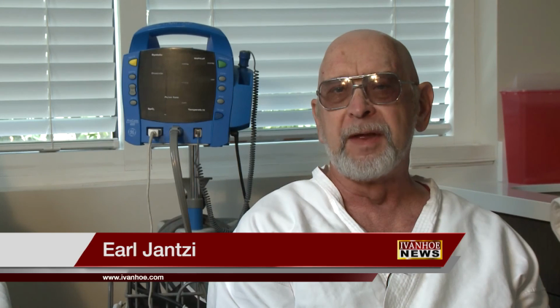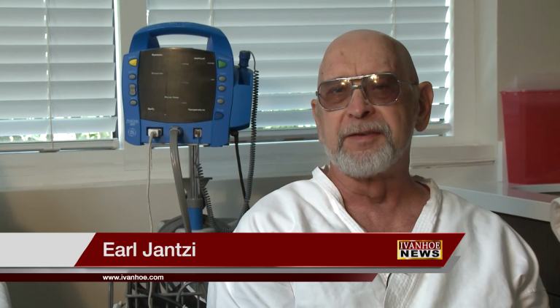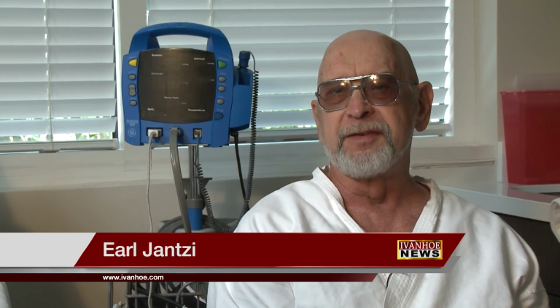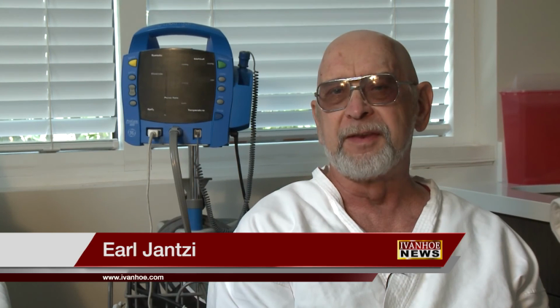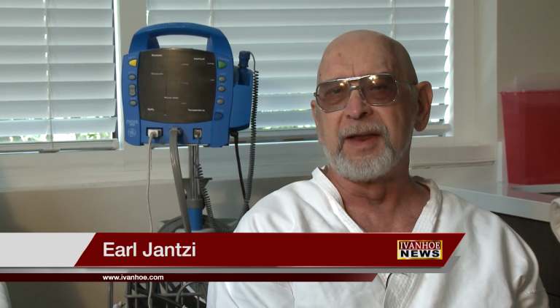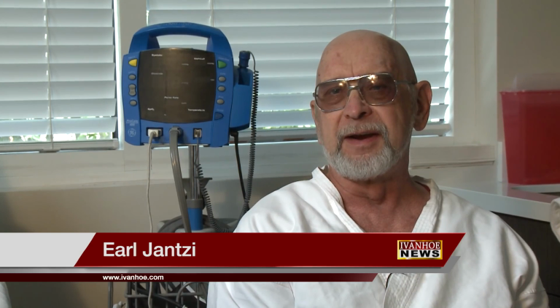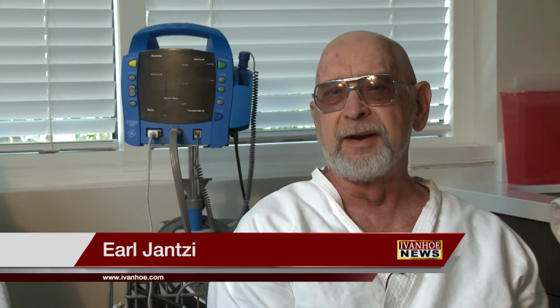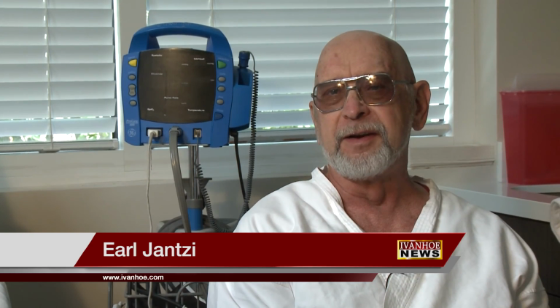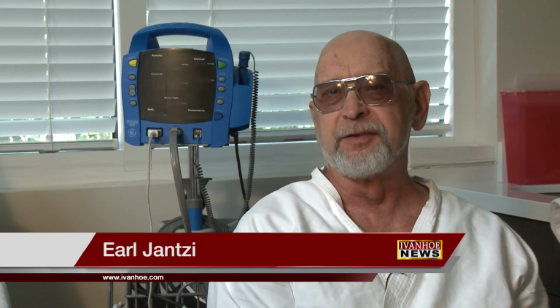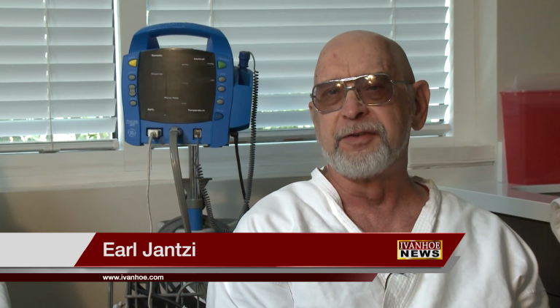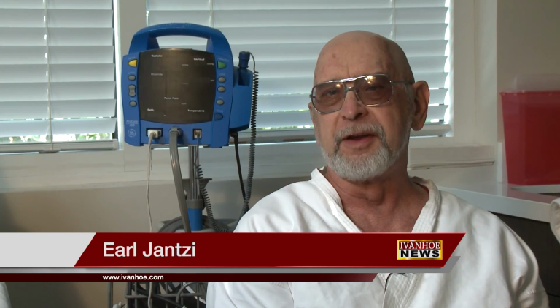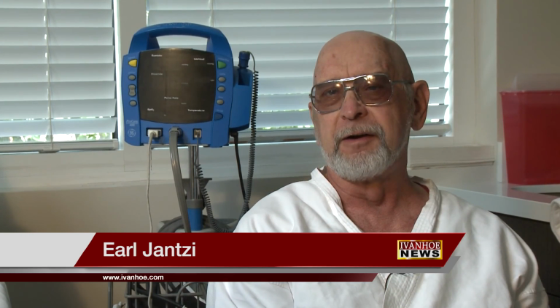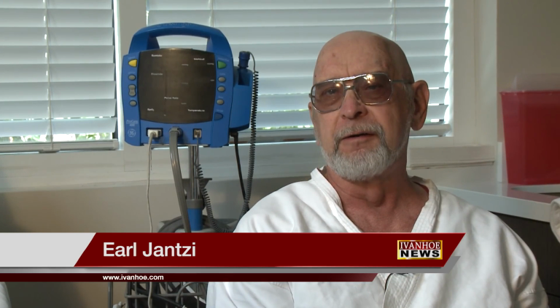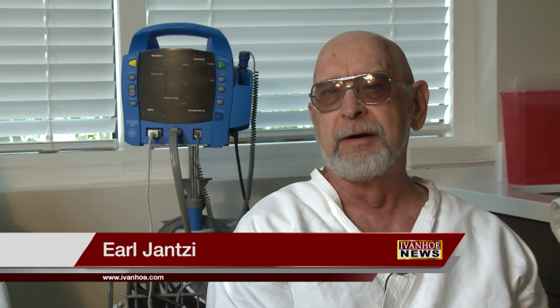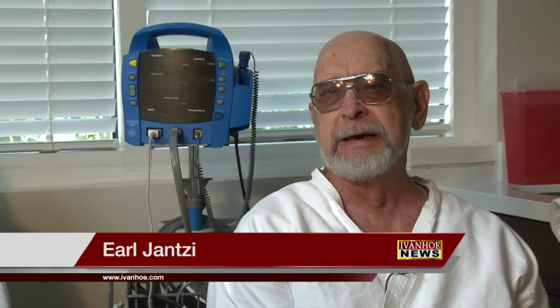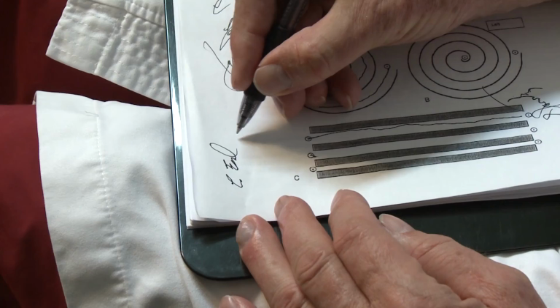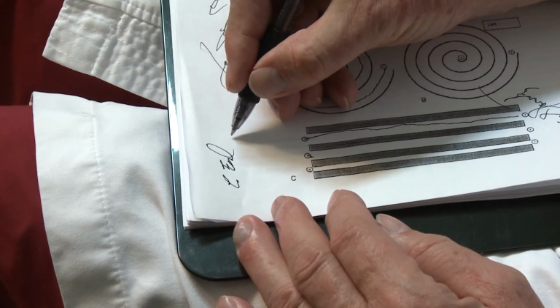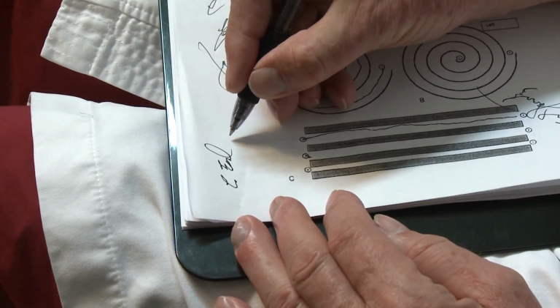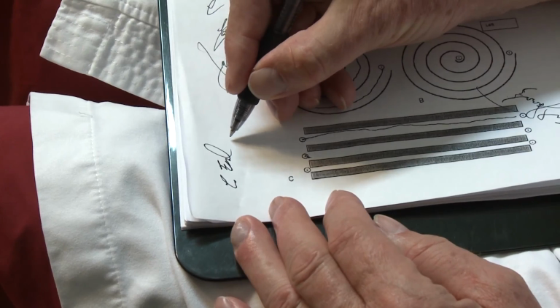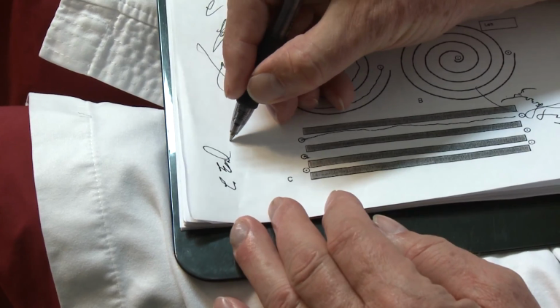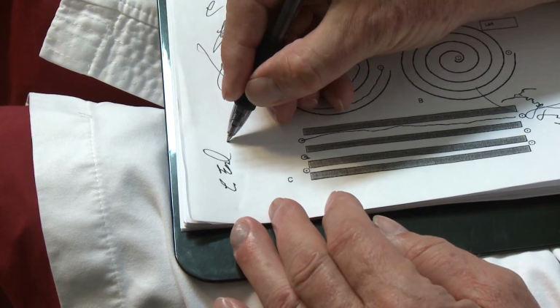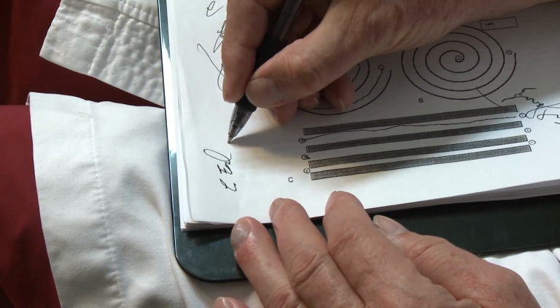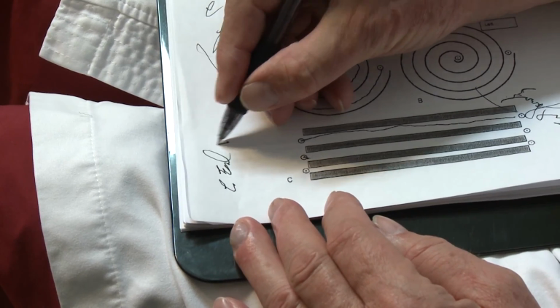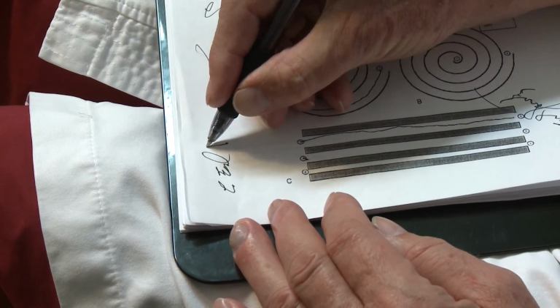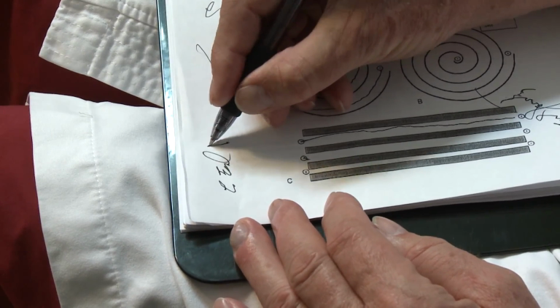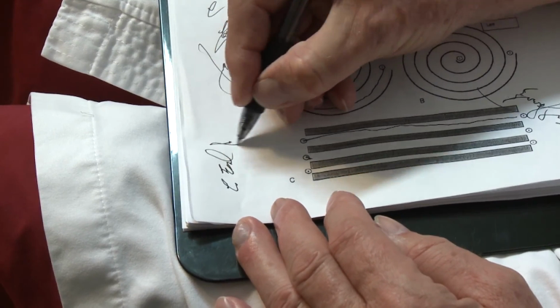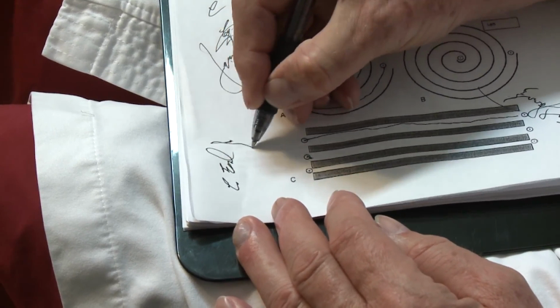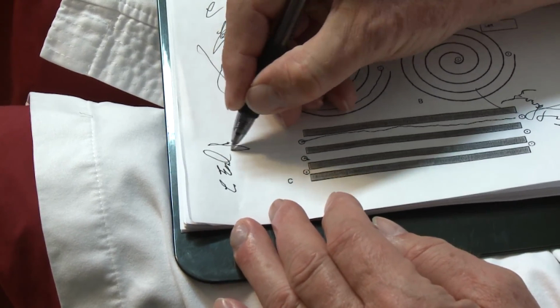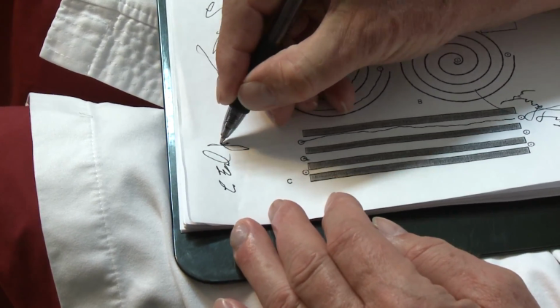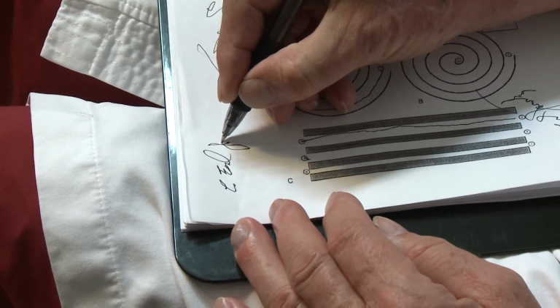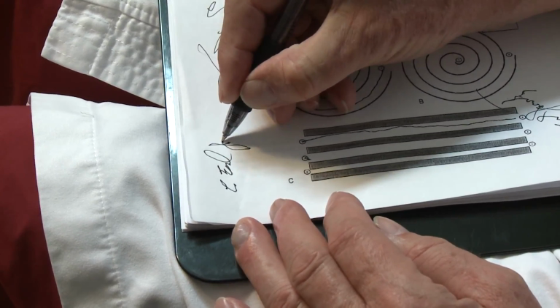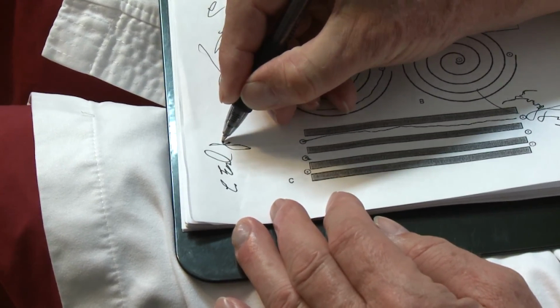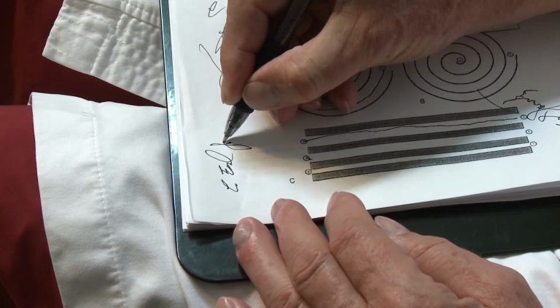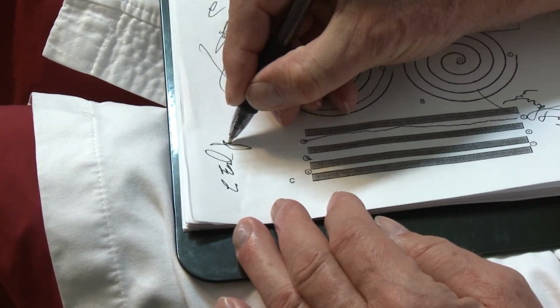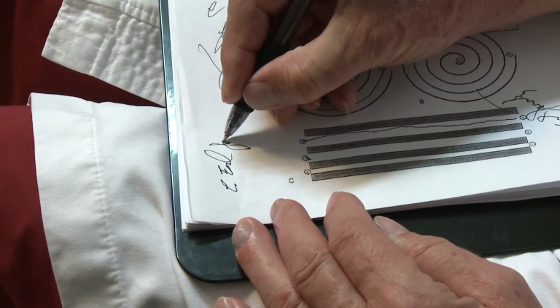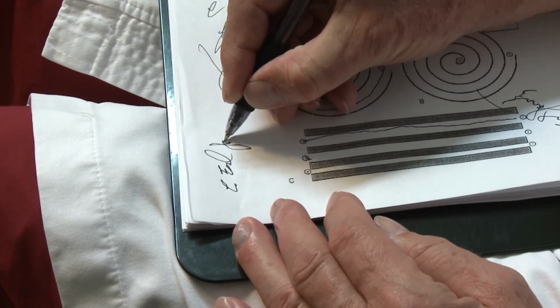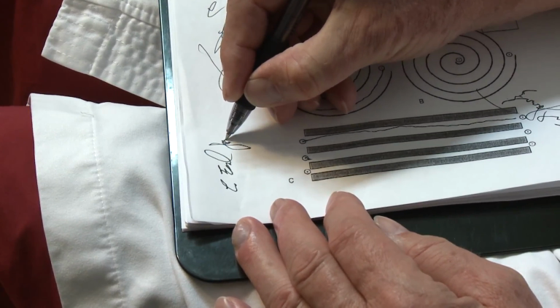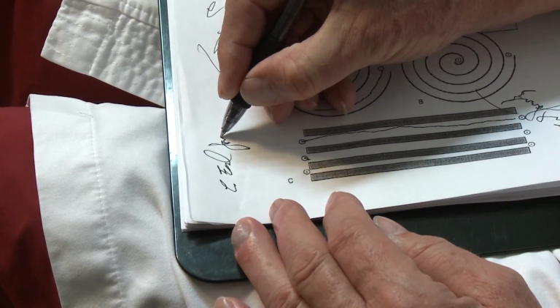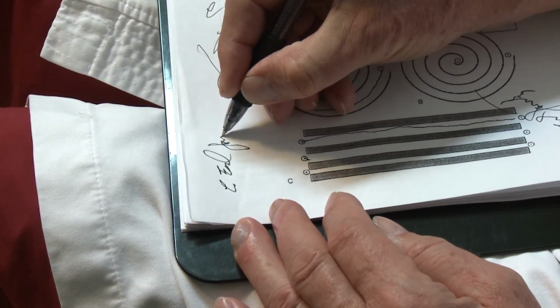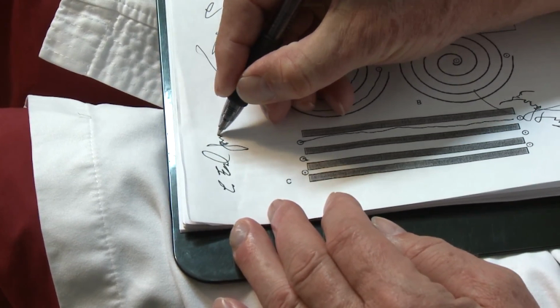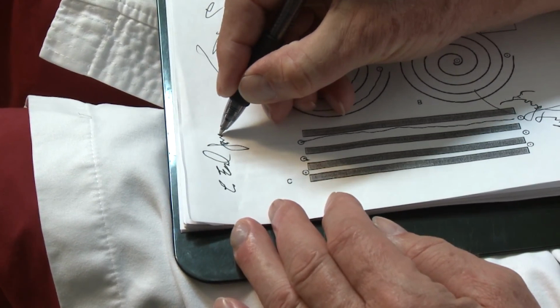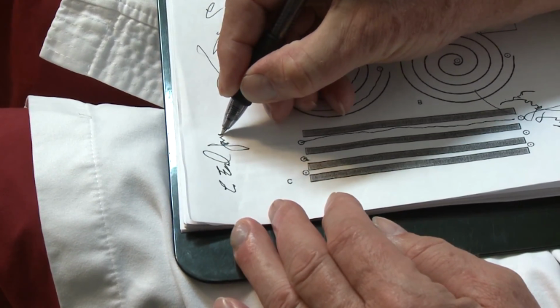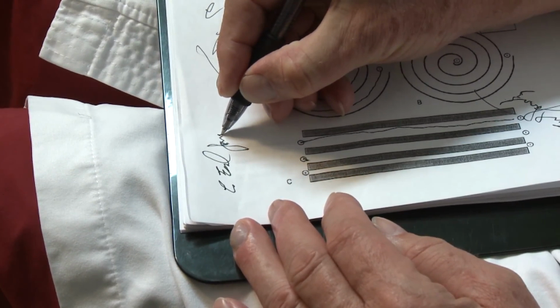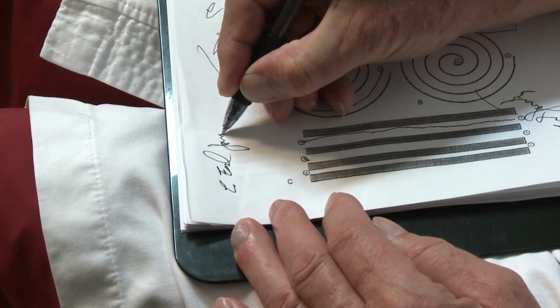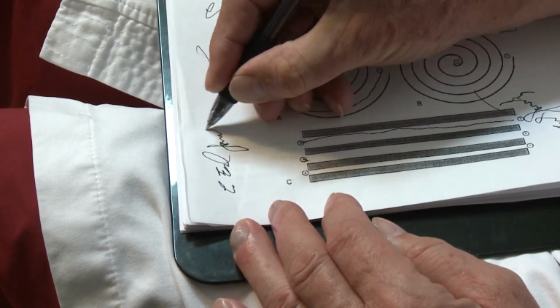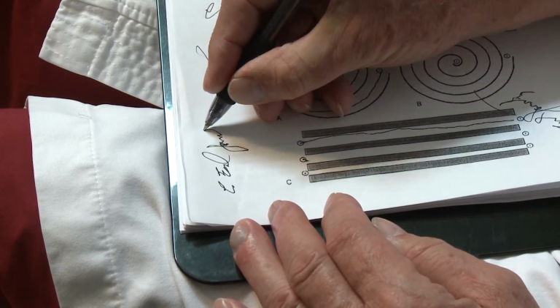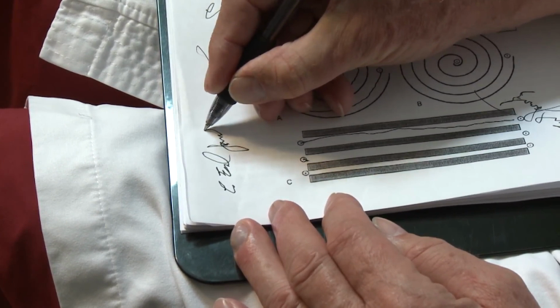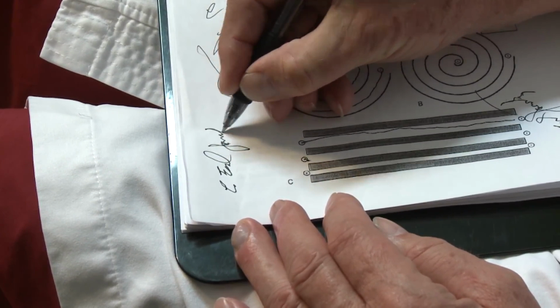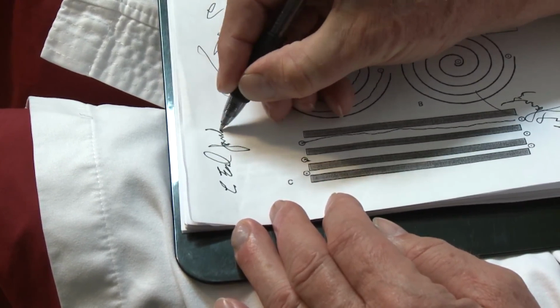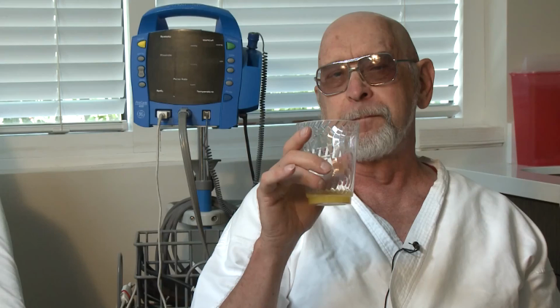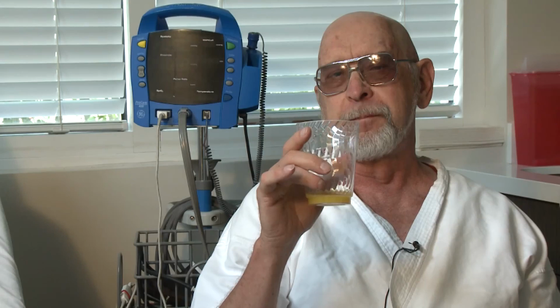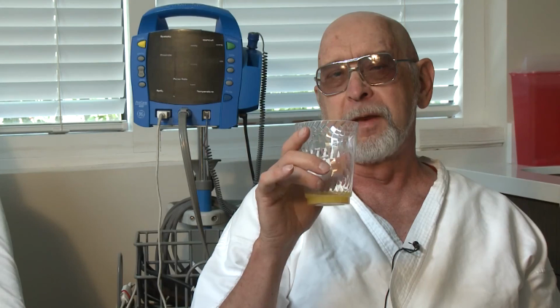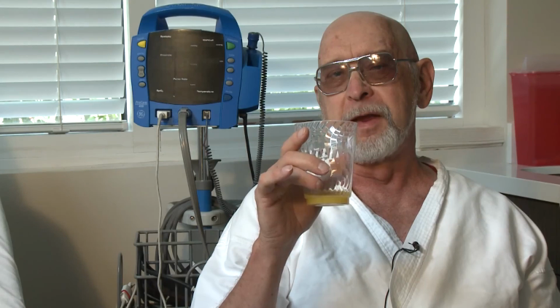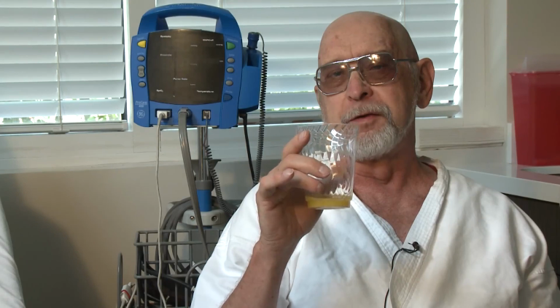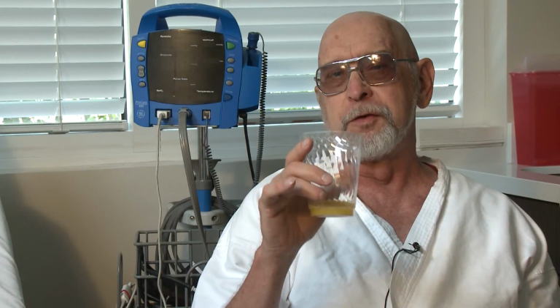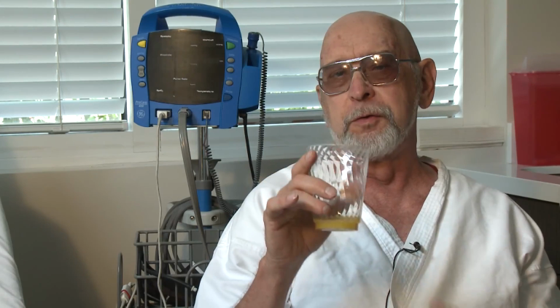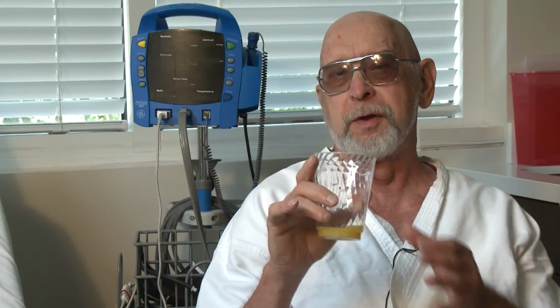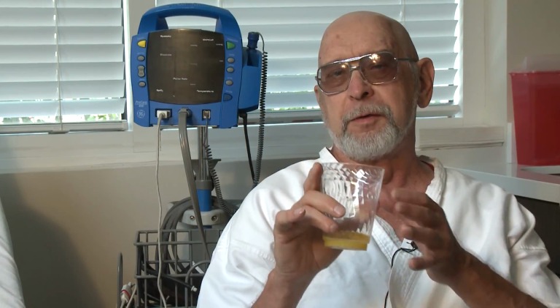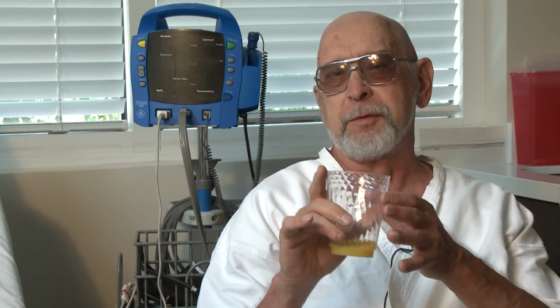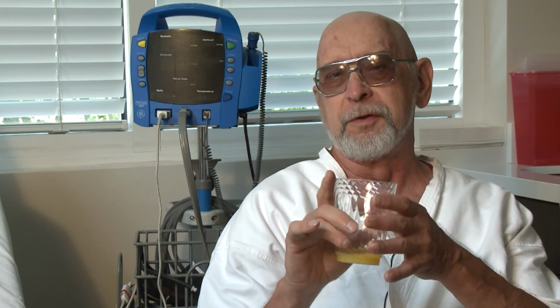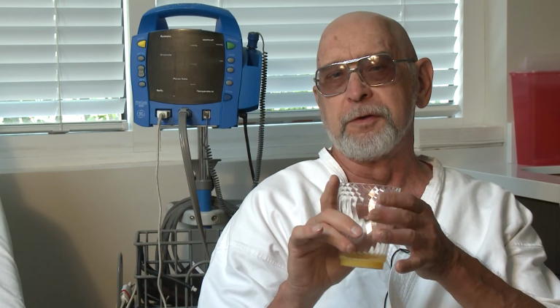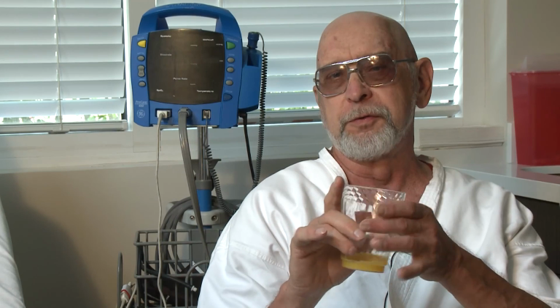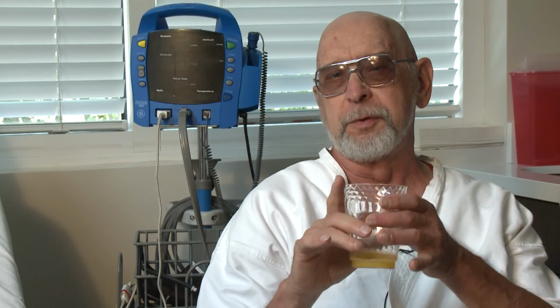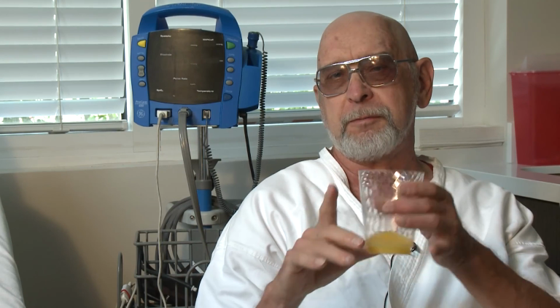Earl Jancy's right hand no longer shakes, and he can sign his name again — a steadiness that demonstrates the procedure's remarkable results firsthand.